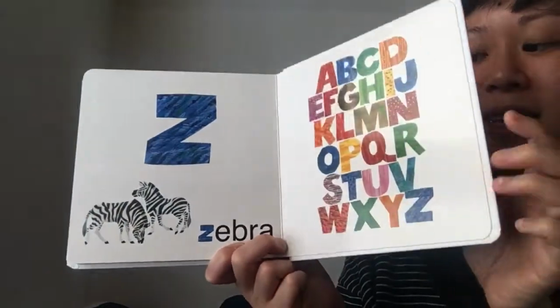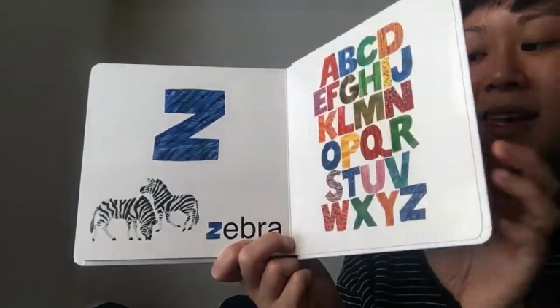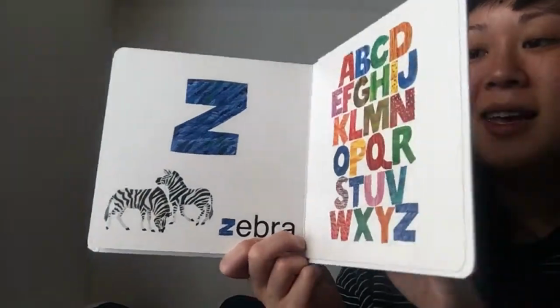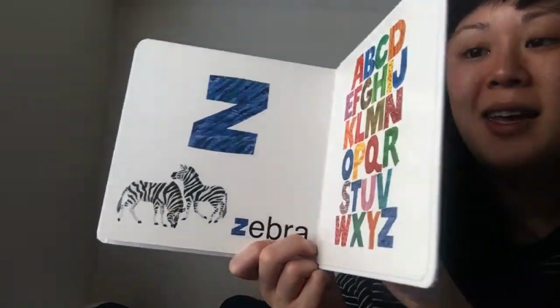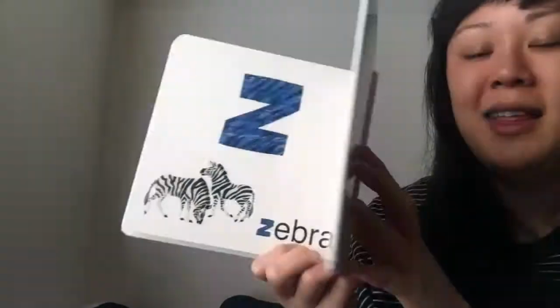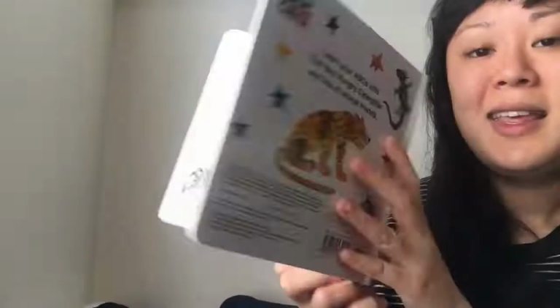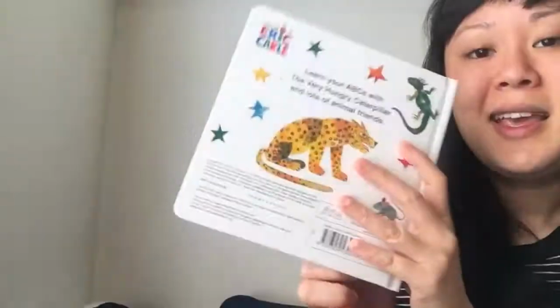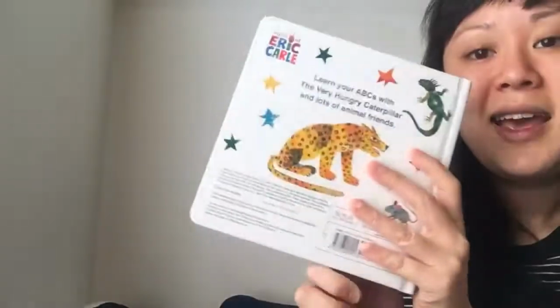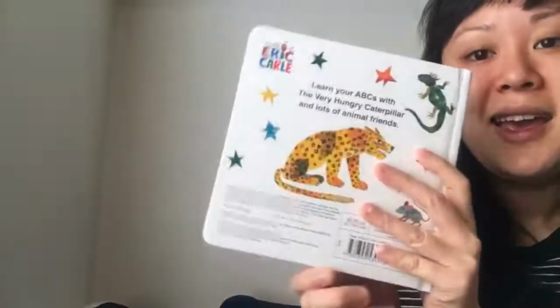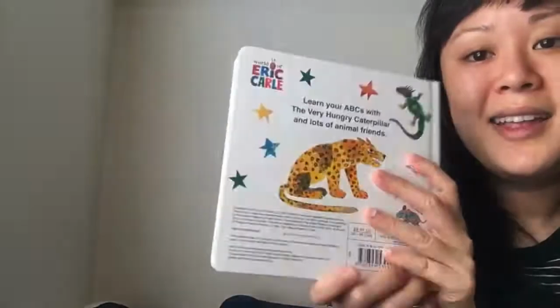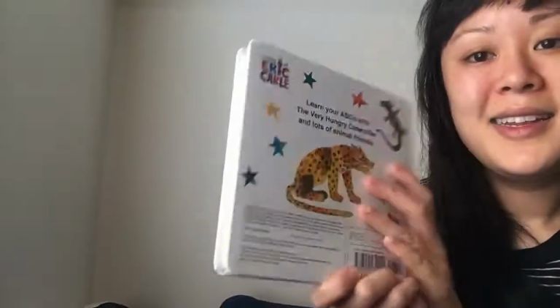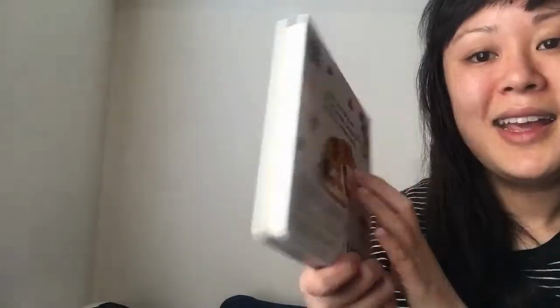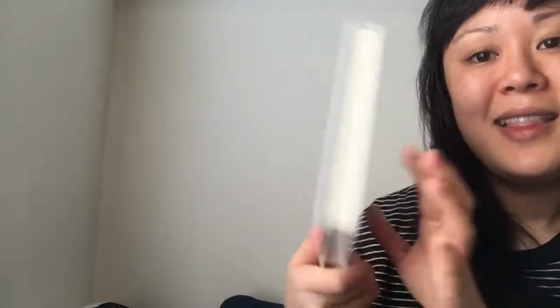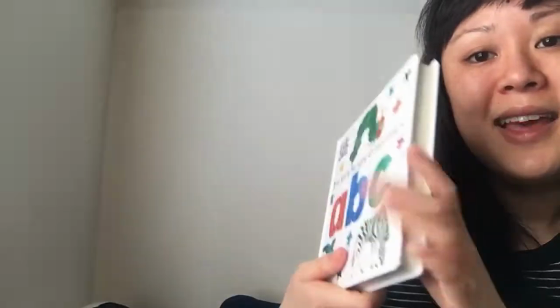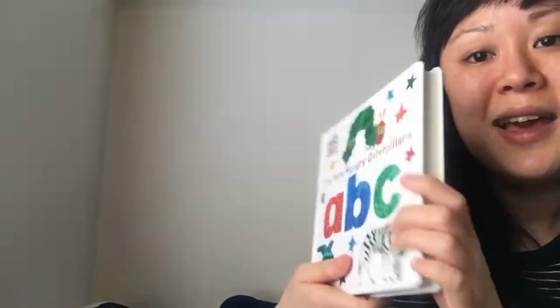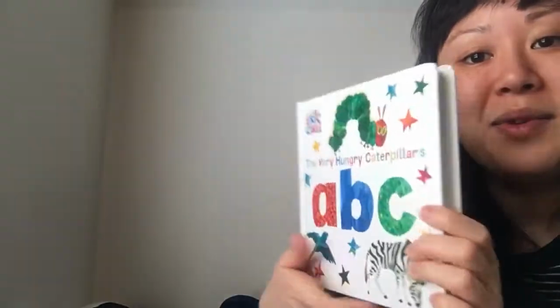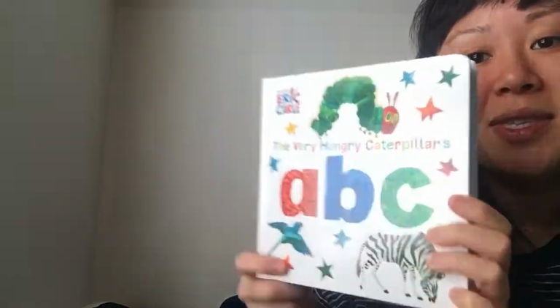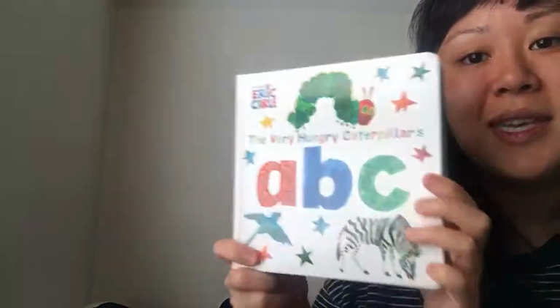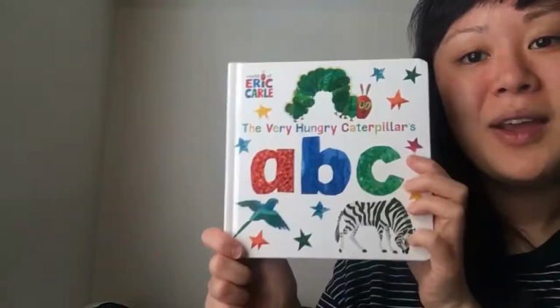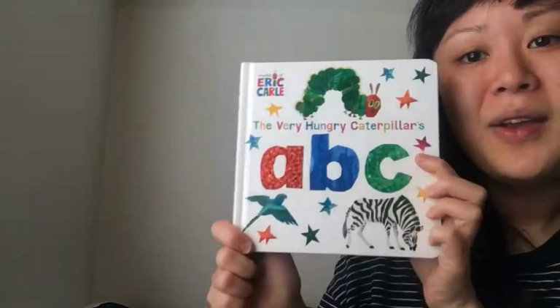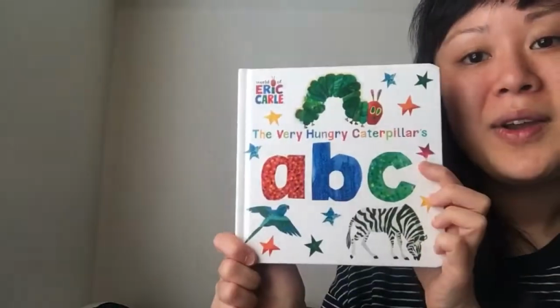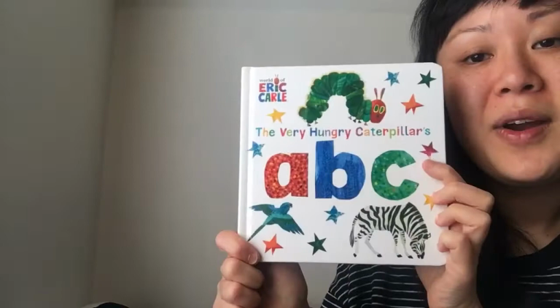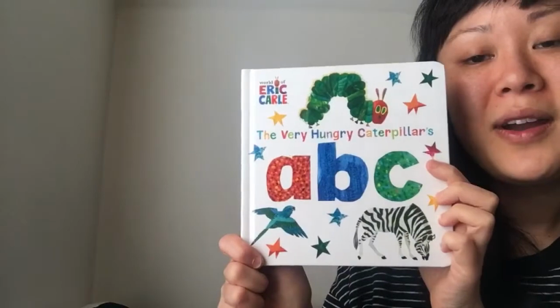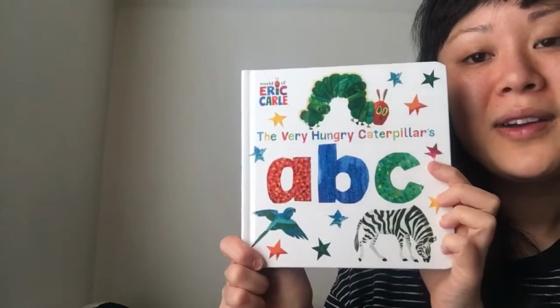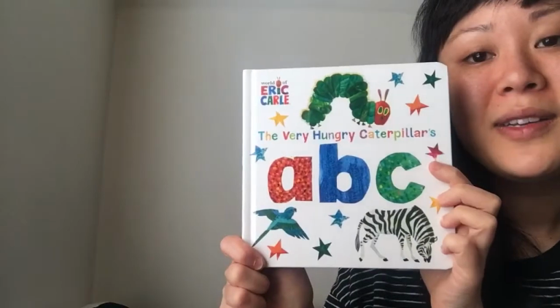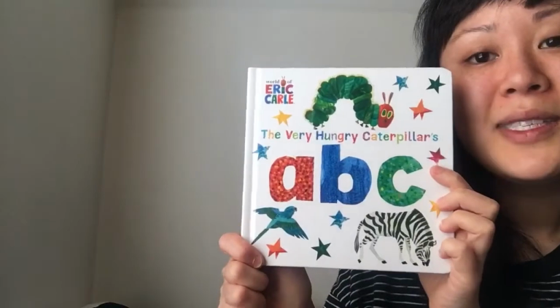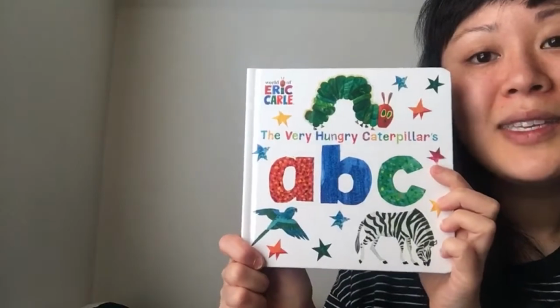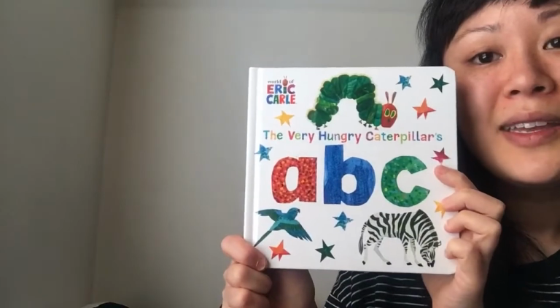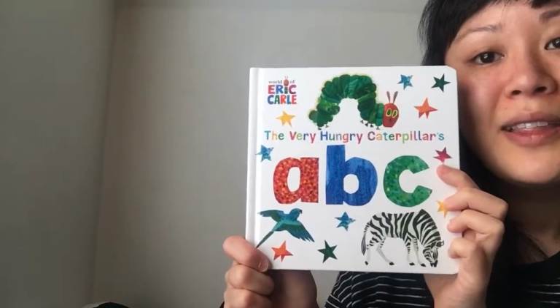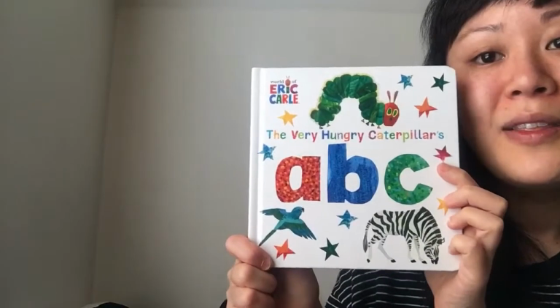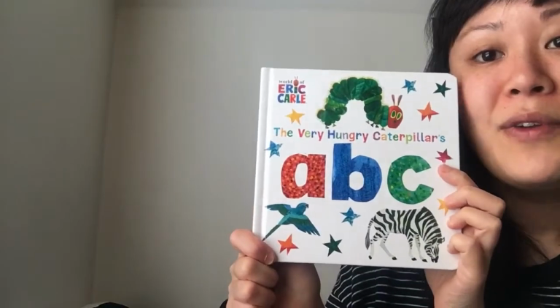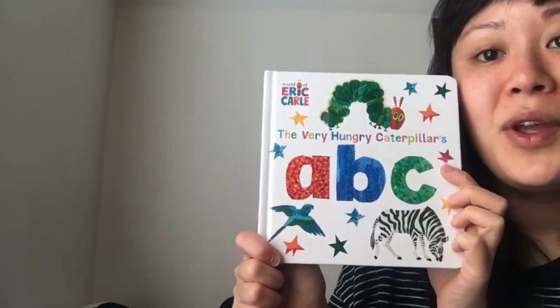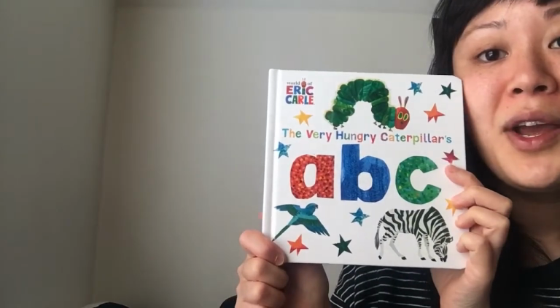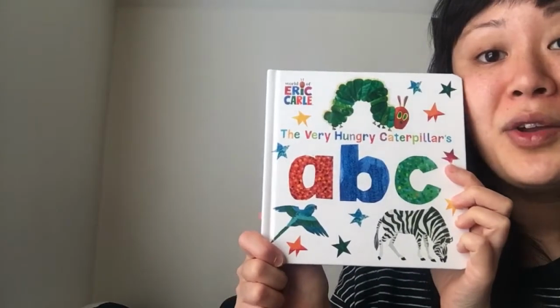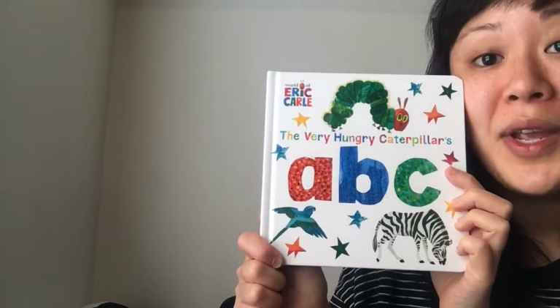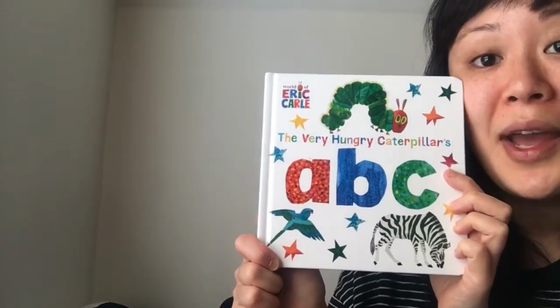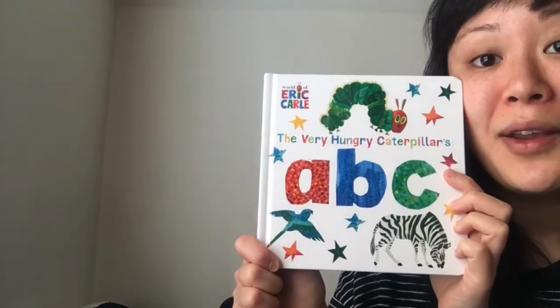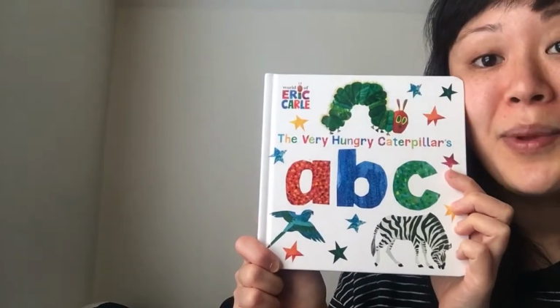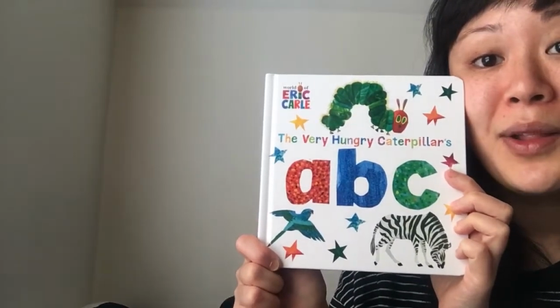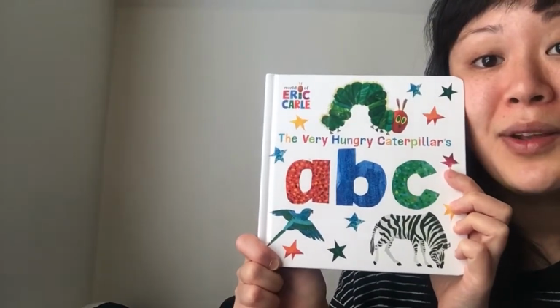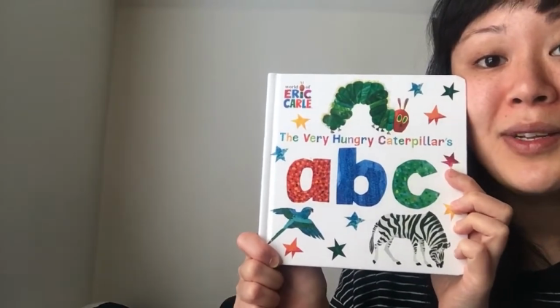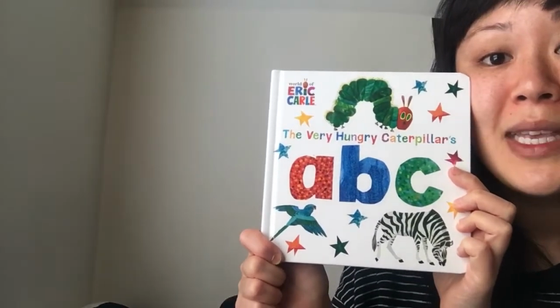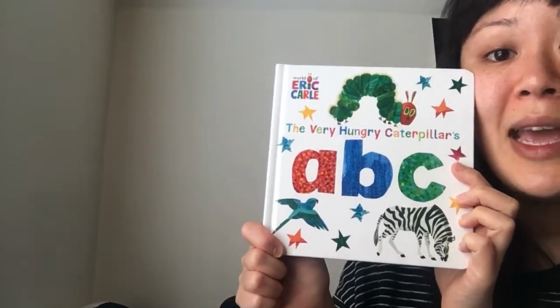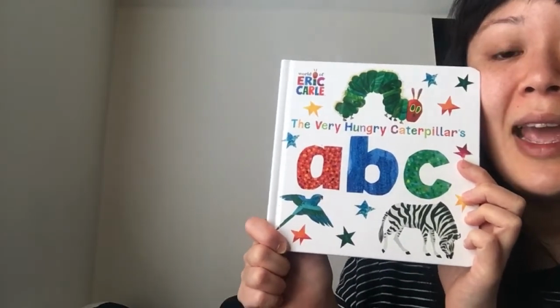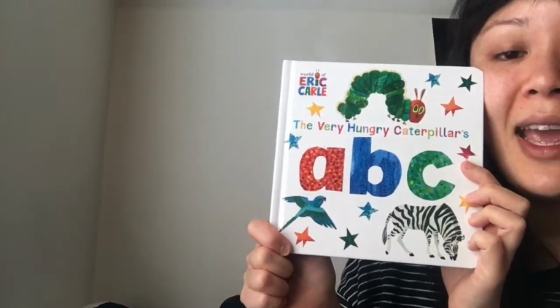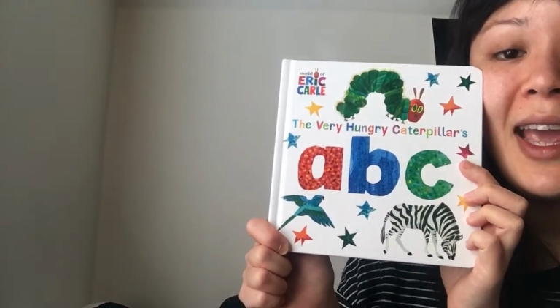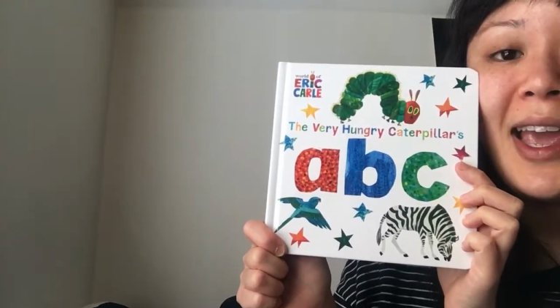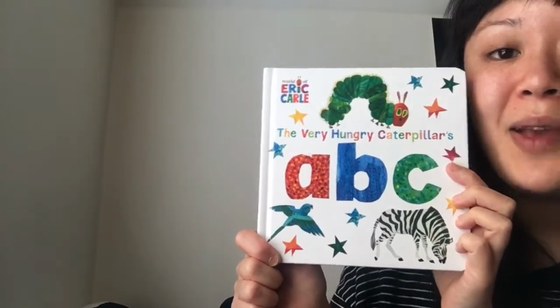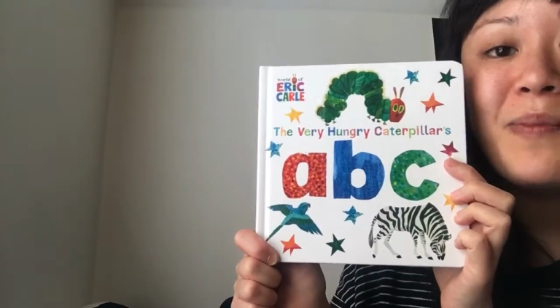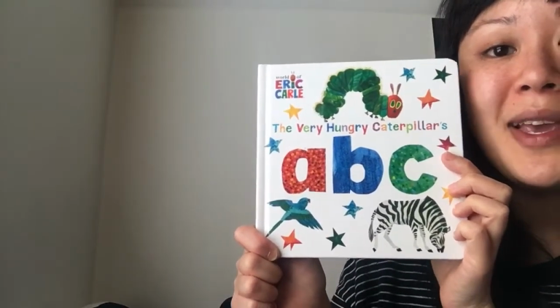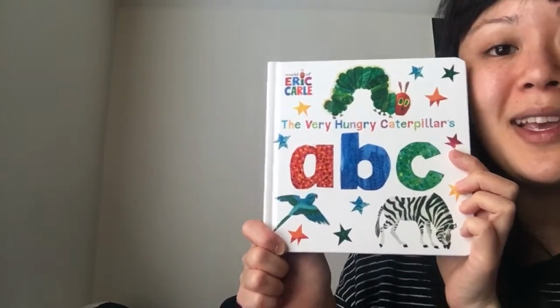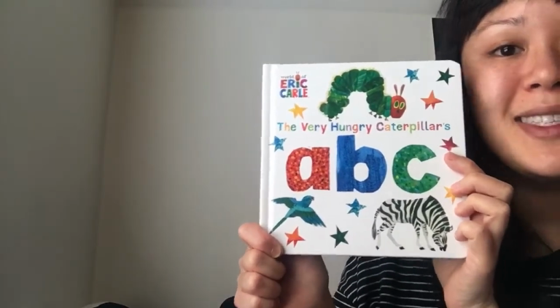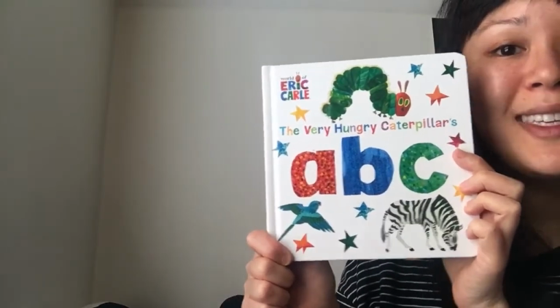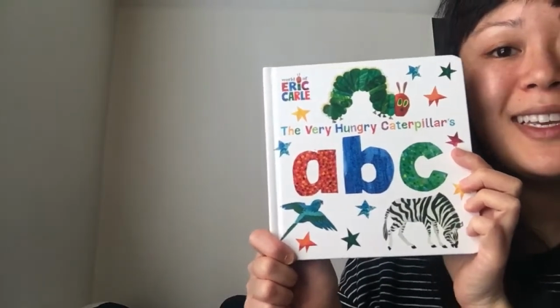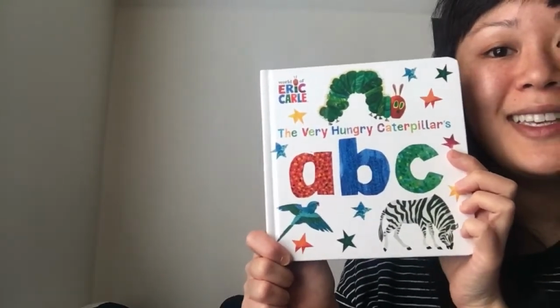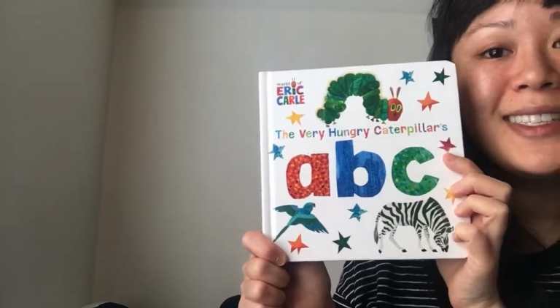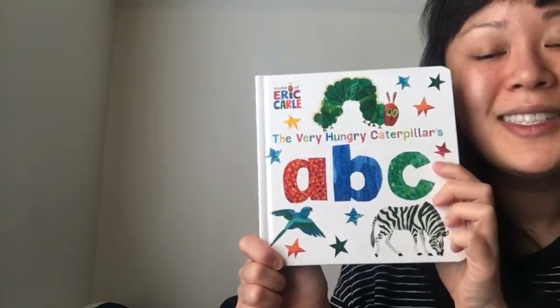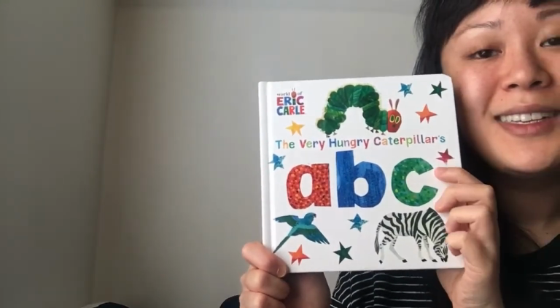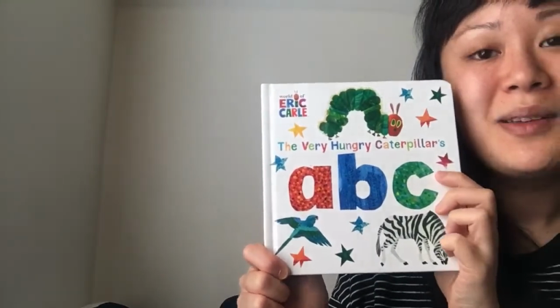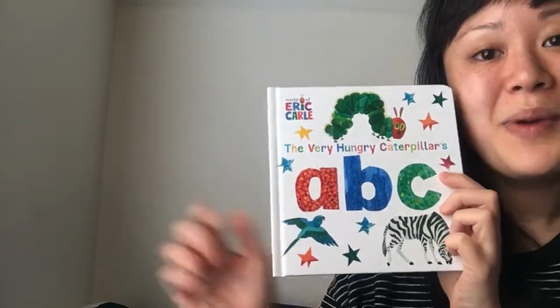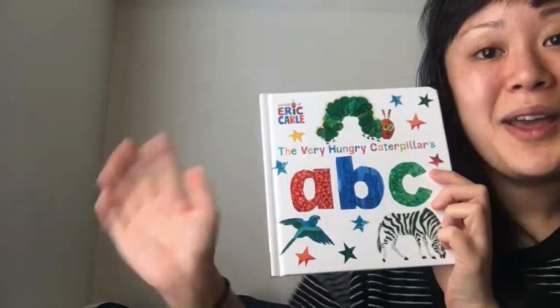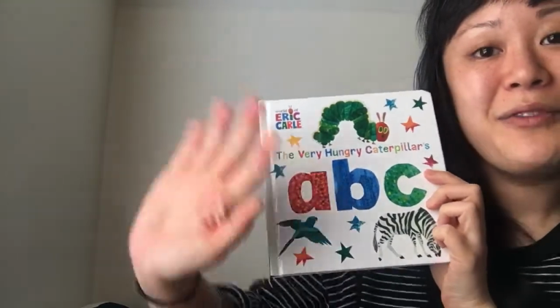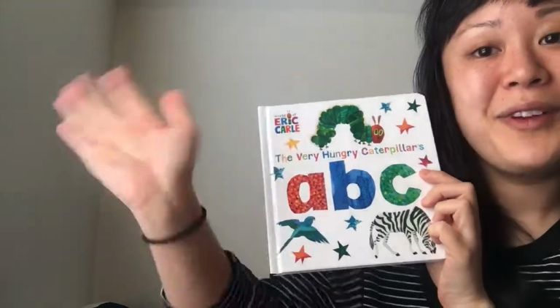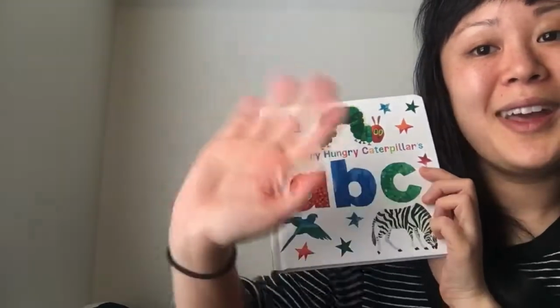The end! And that was Eric Carle's The Very Hungry Caterpillar's ABCs. Bye friends!